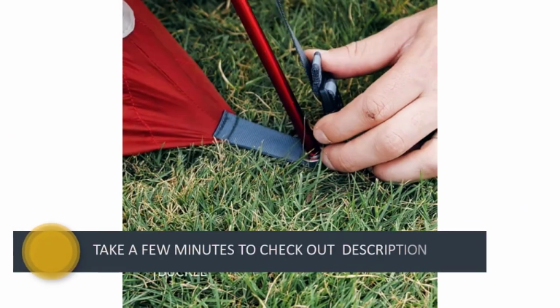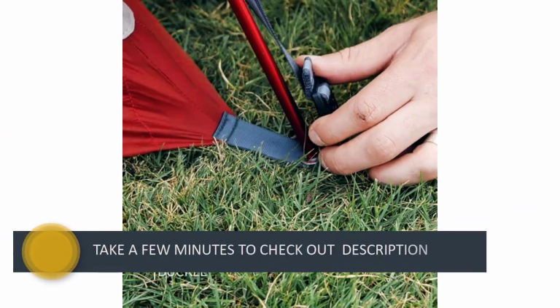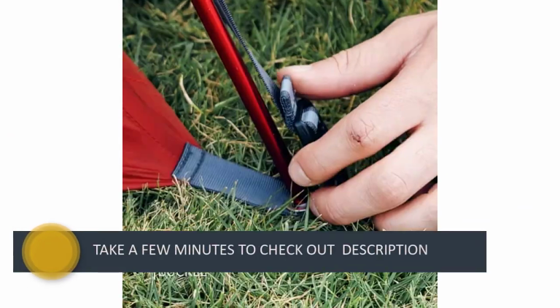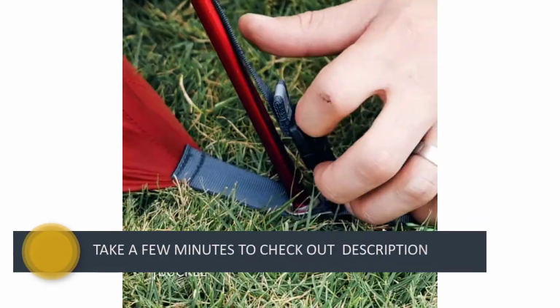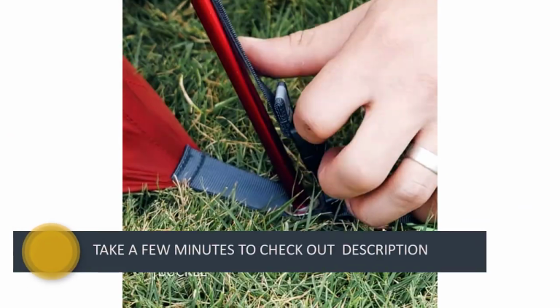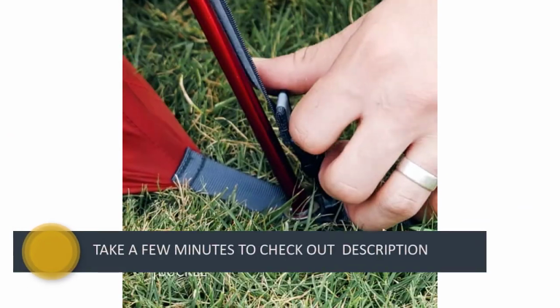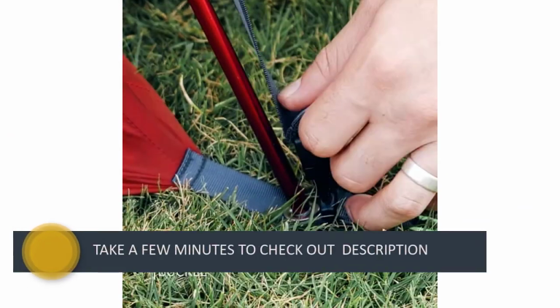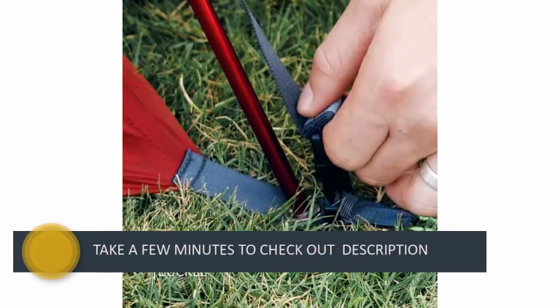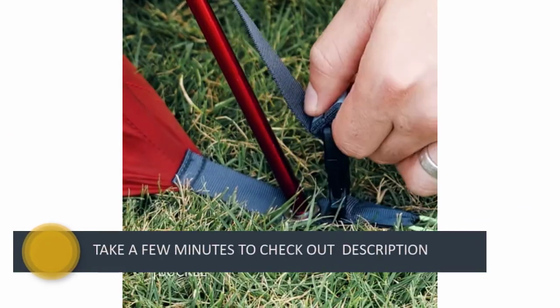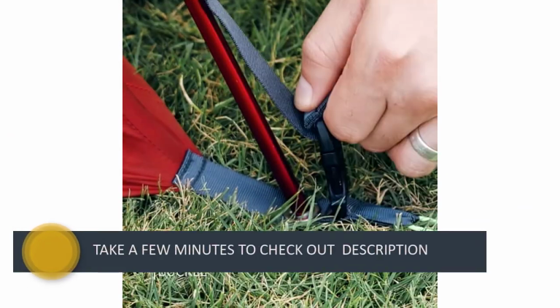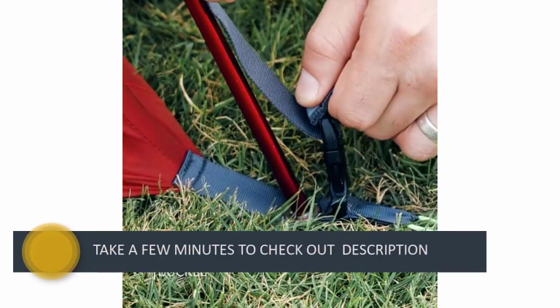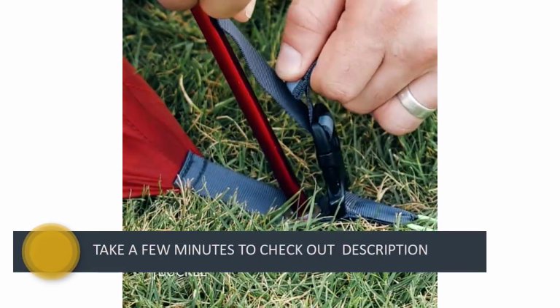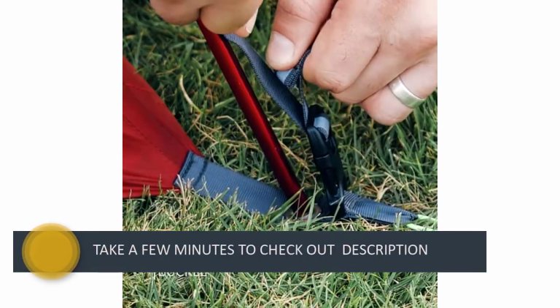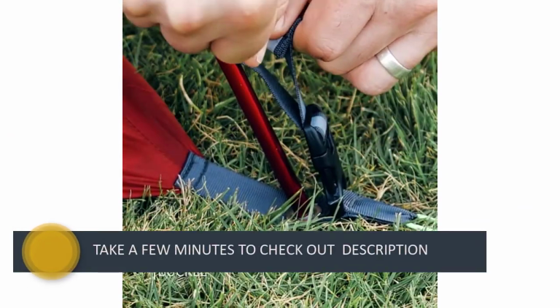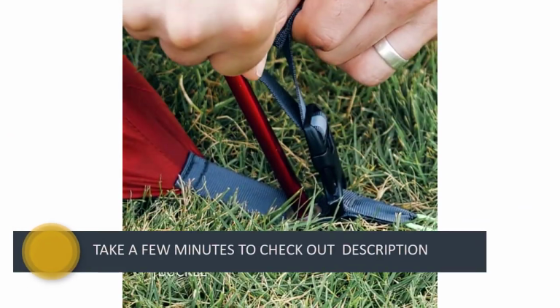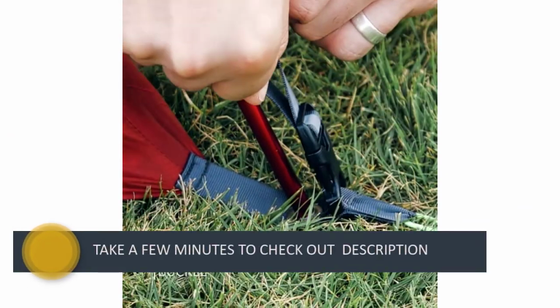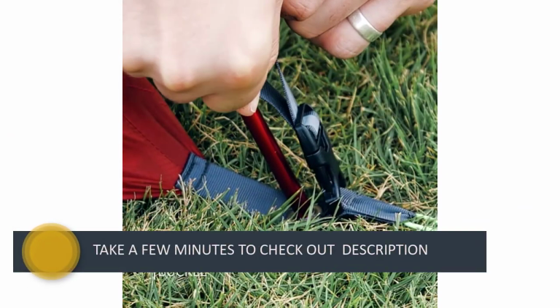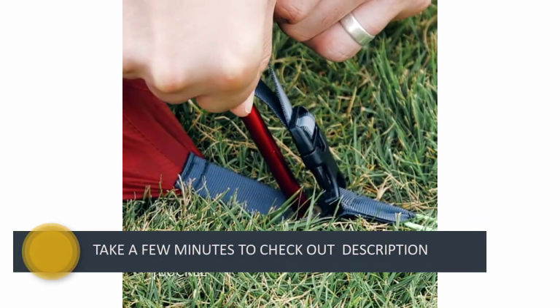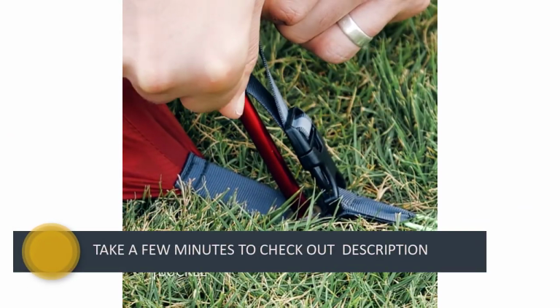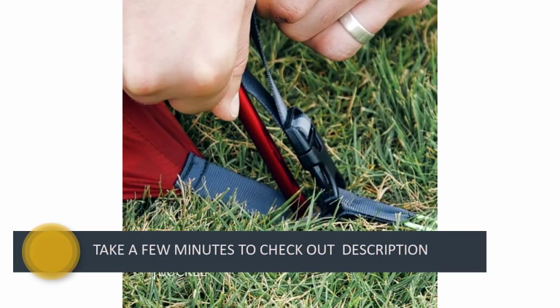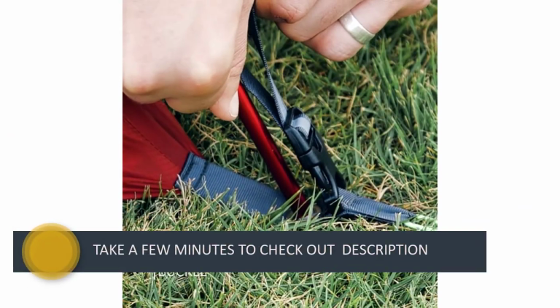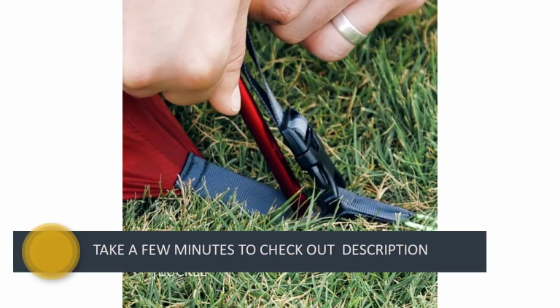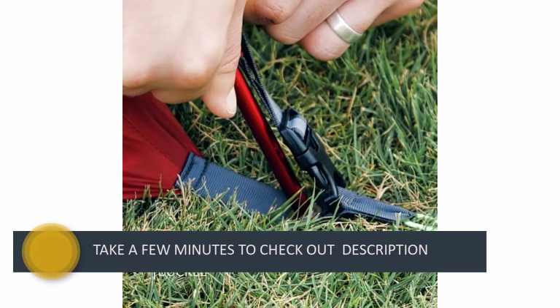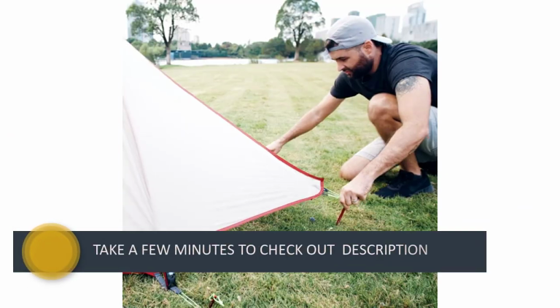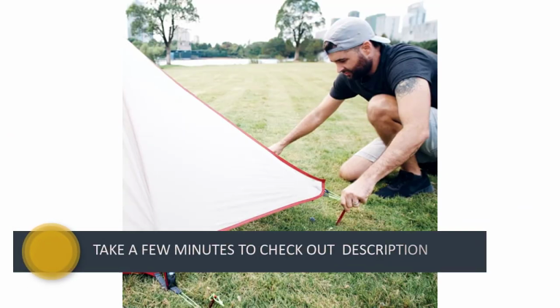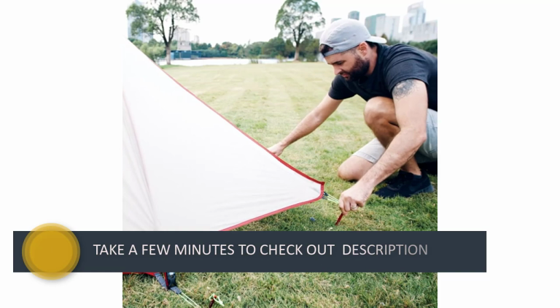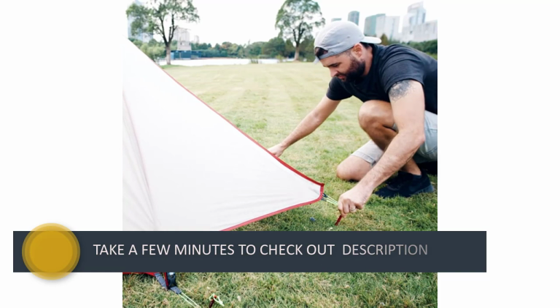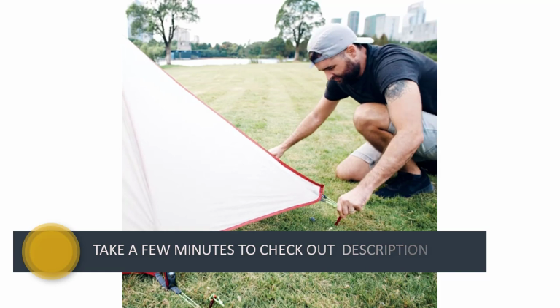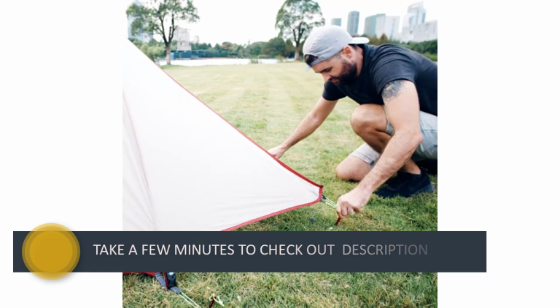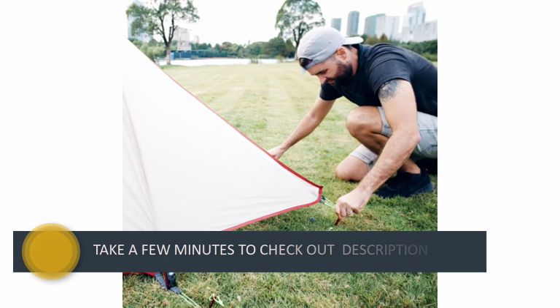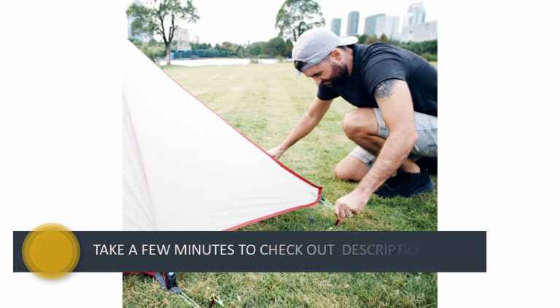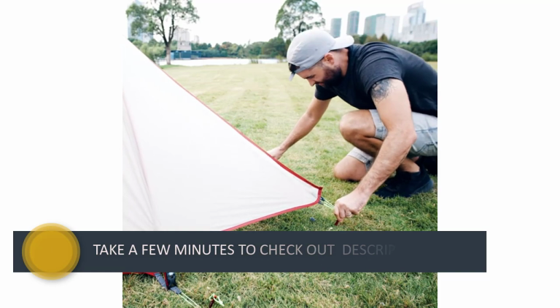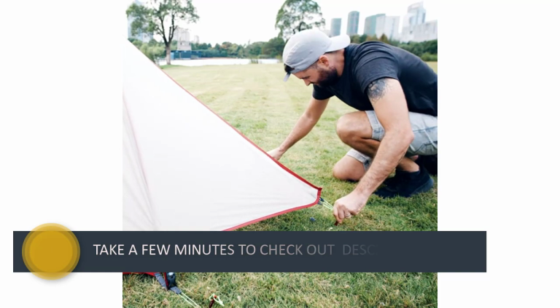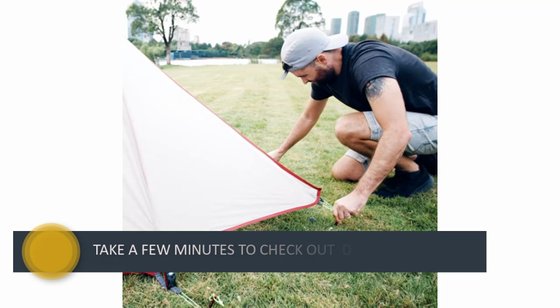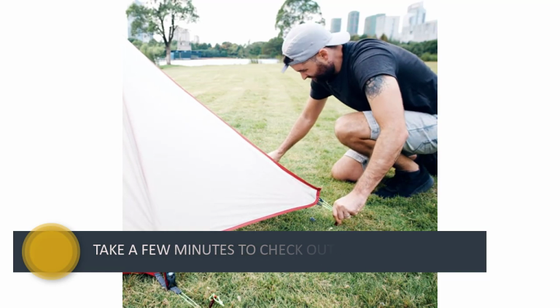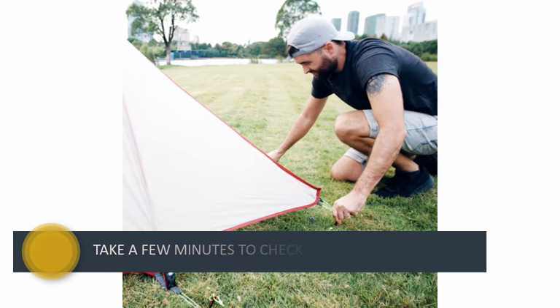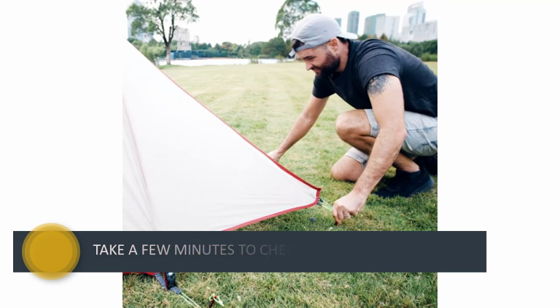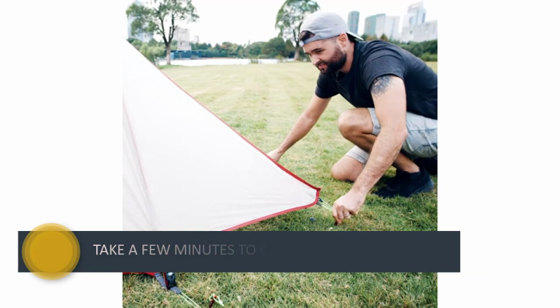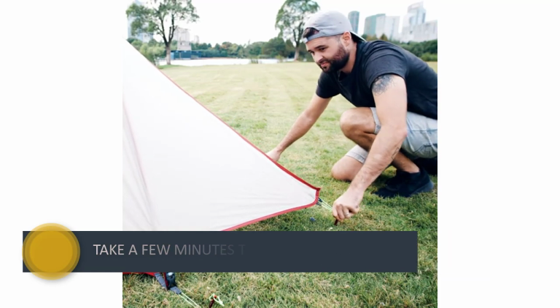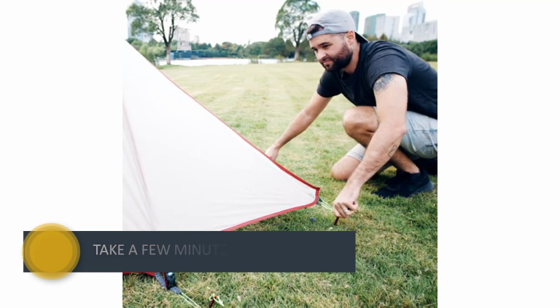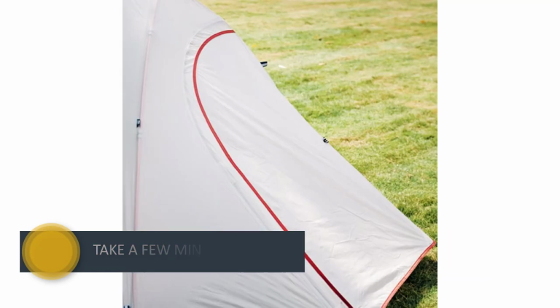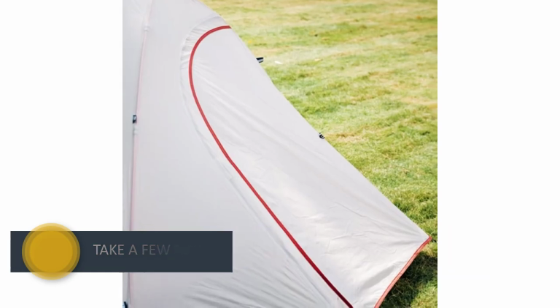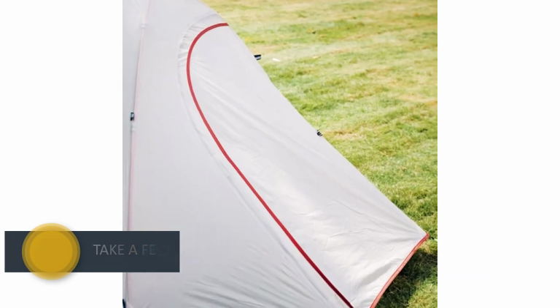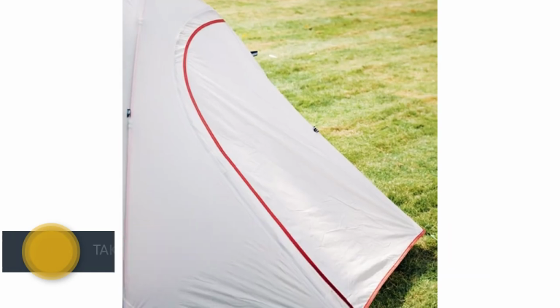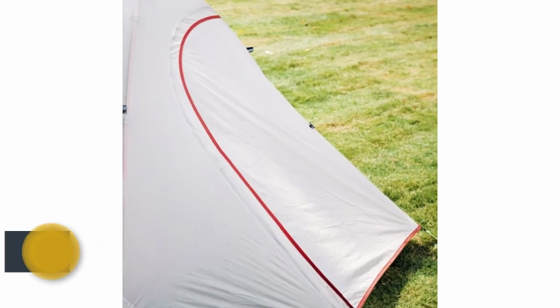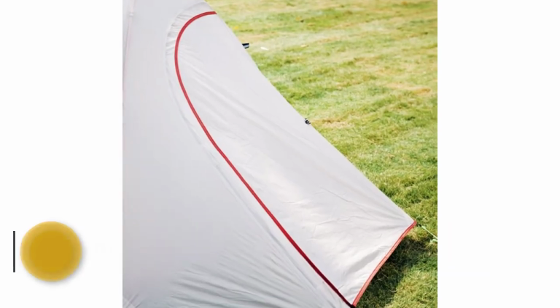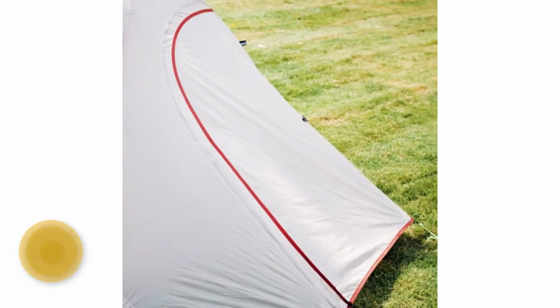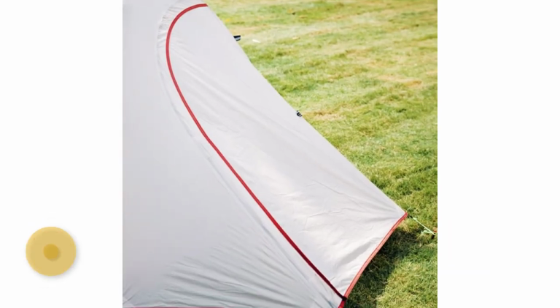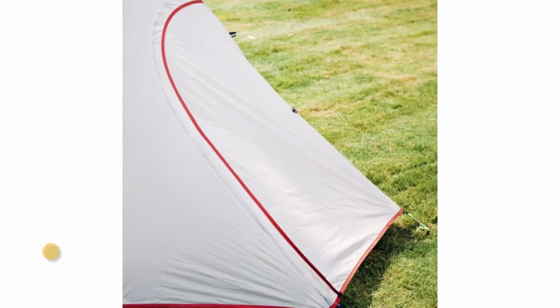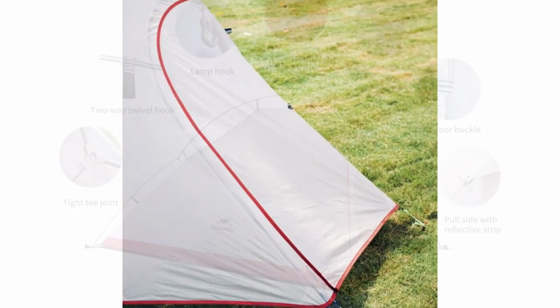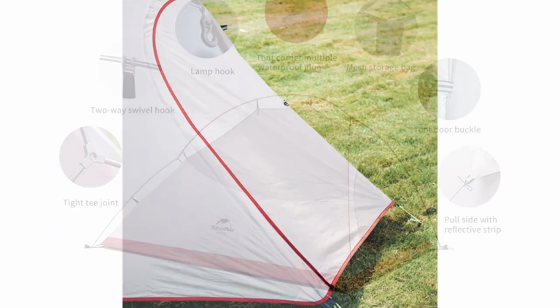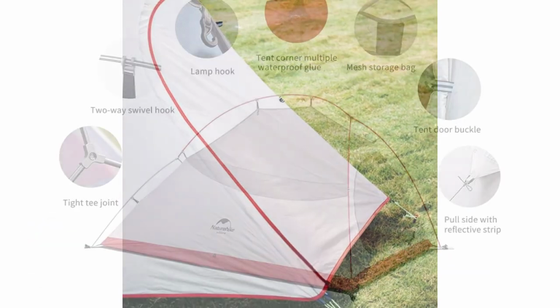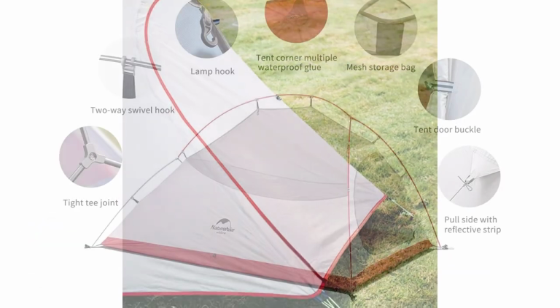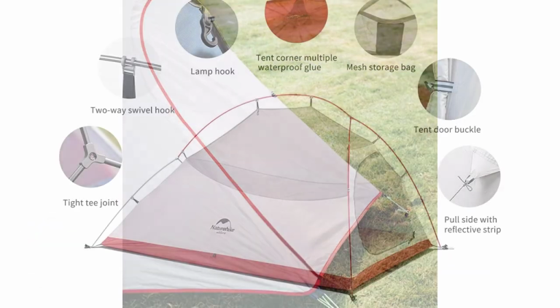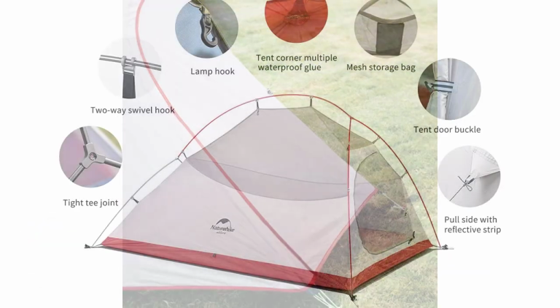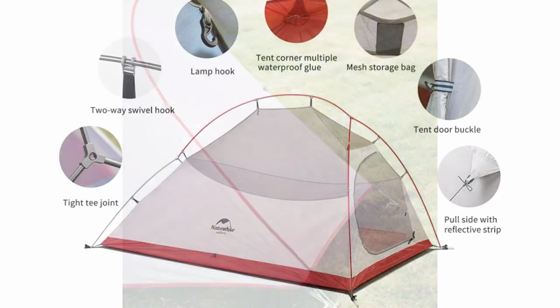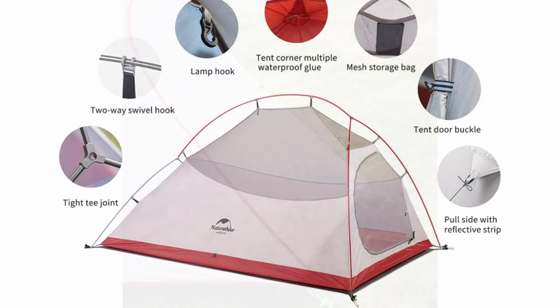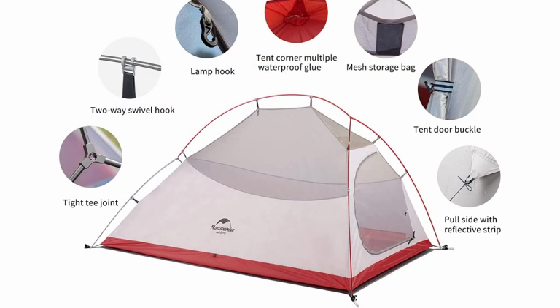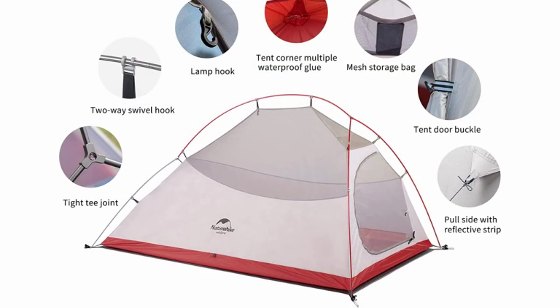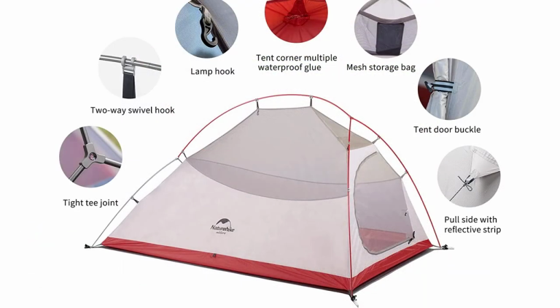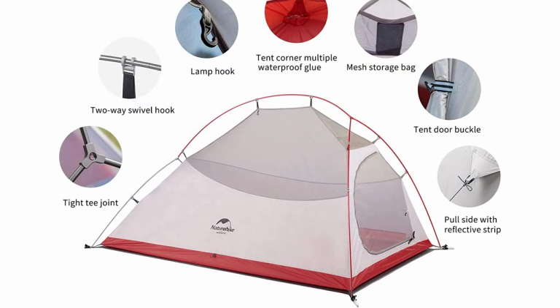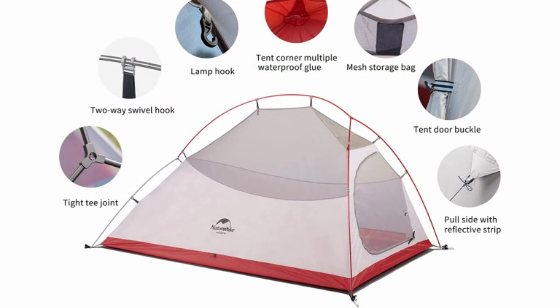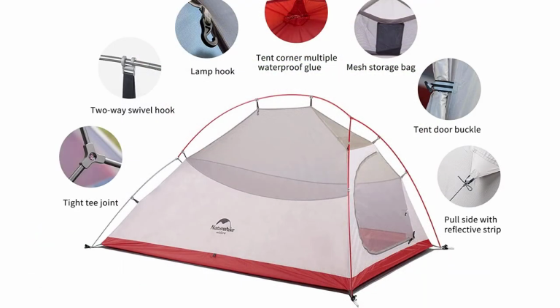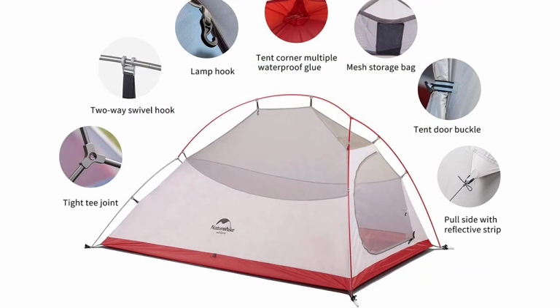Overall, this little tent has good weather protection and can face high winds and snow, keeping you warm and dry throughout various weather conditions.